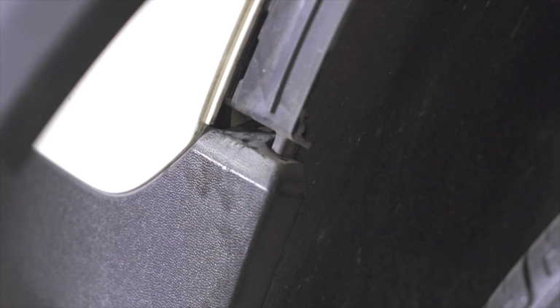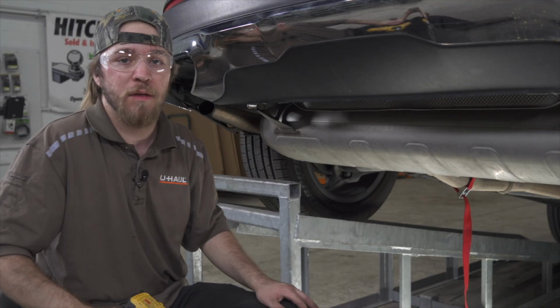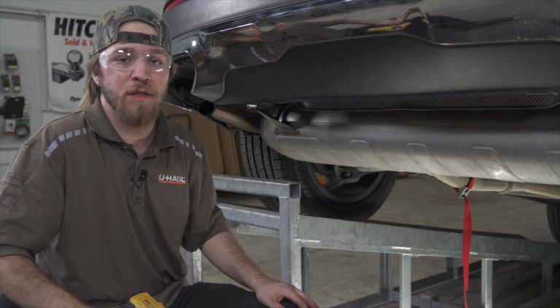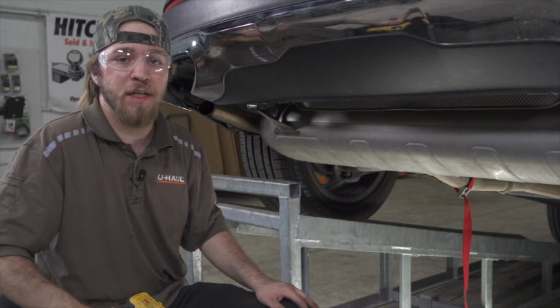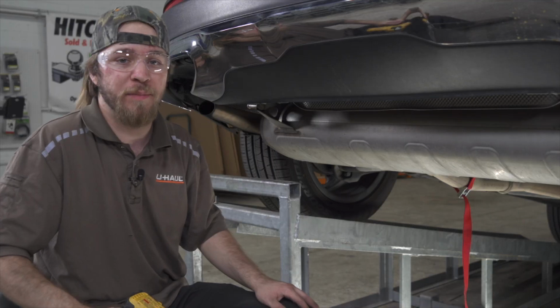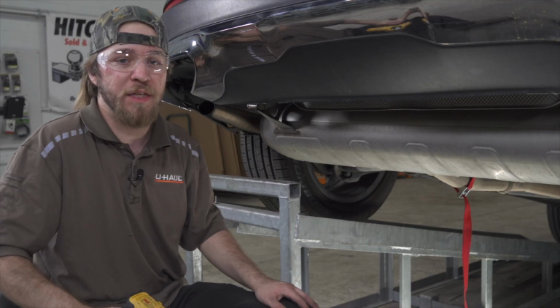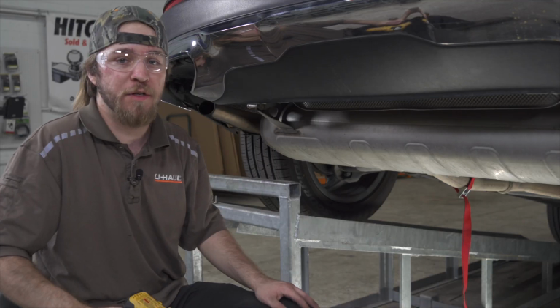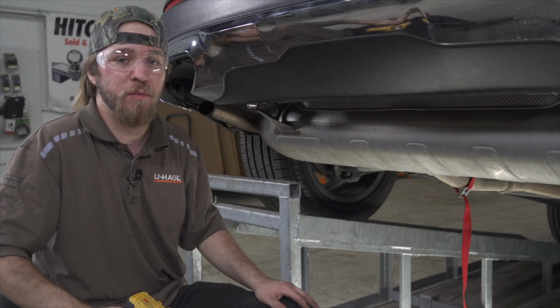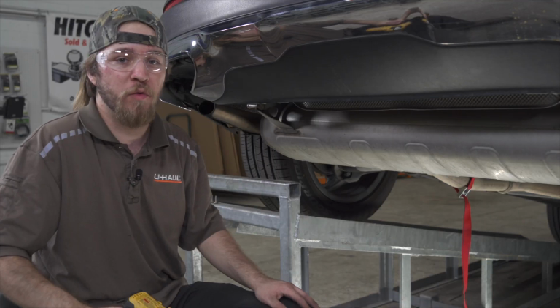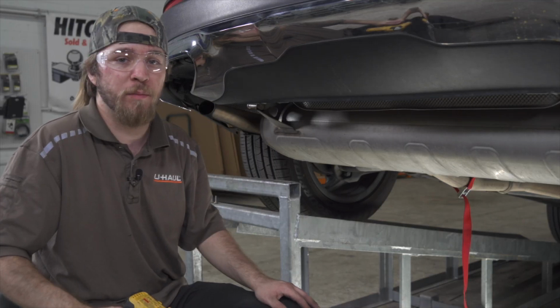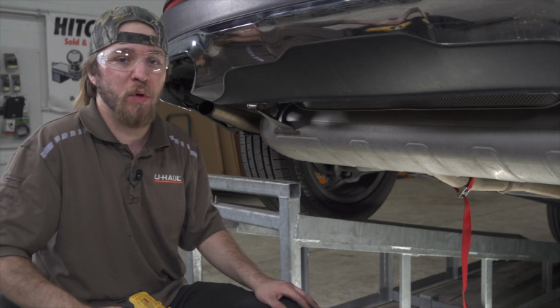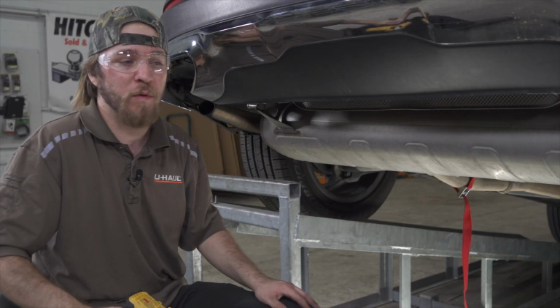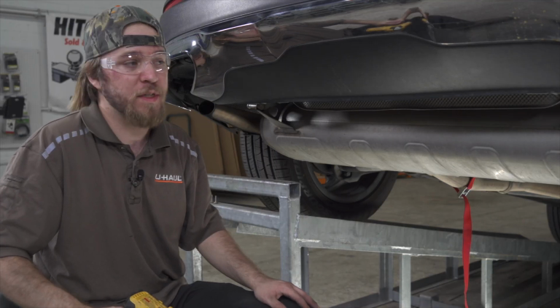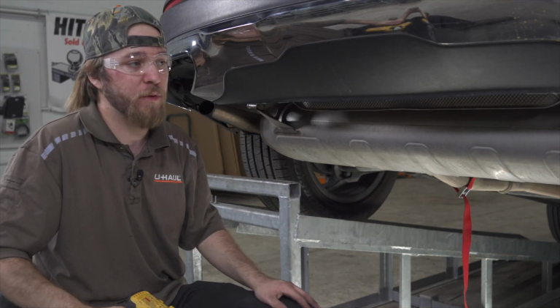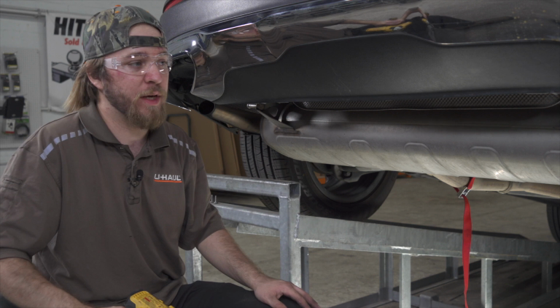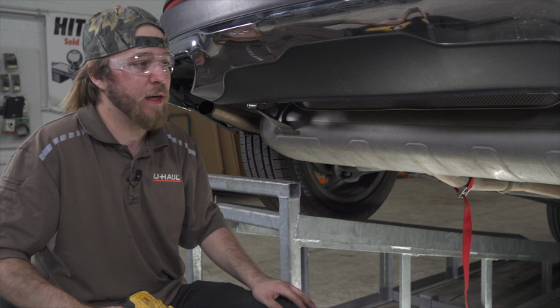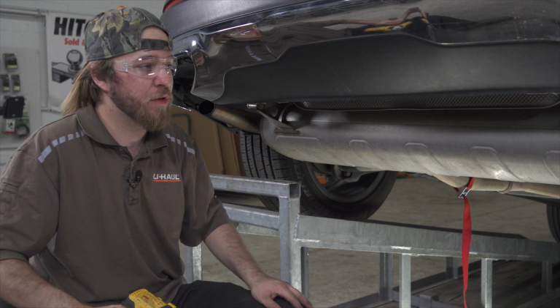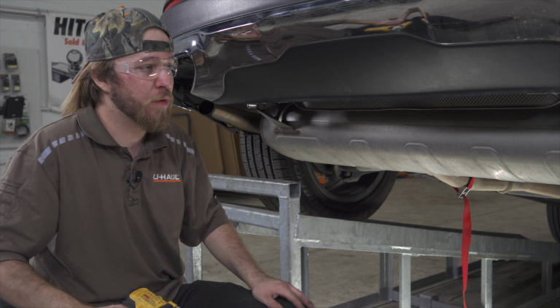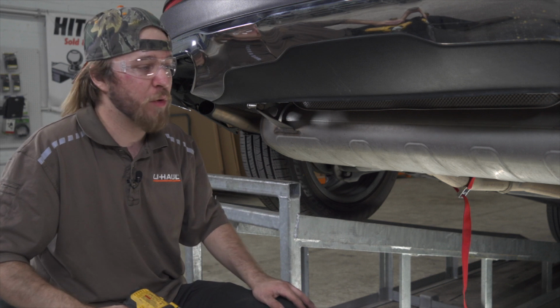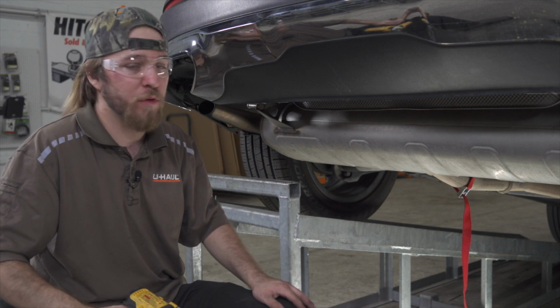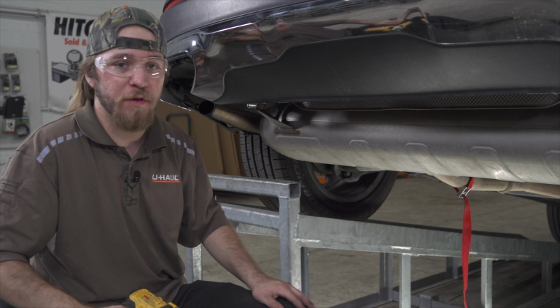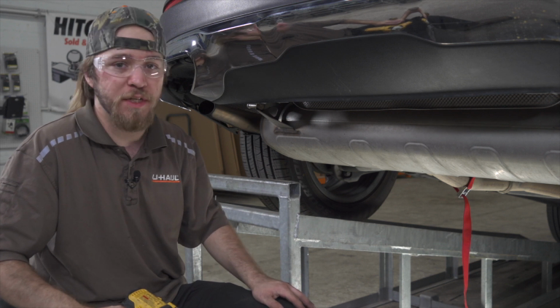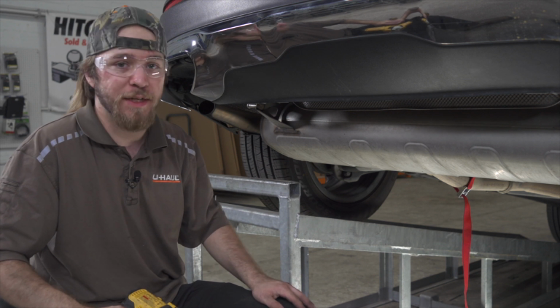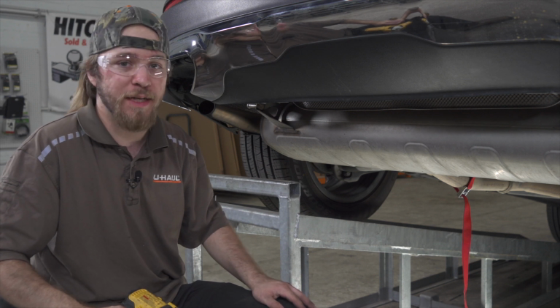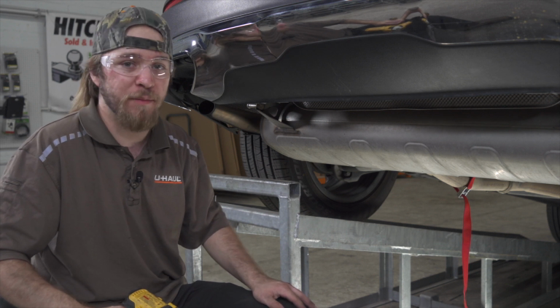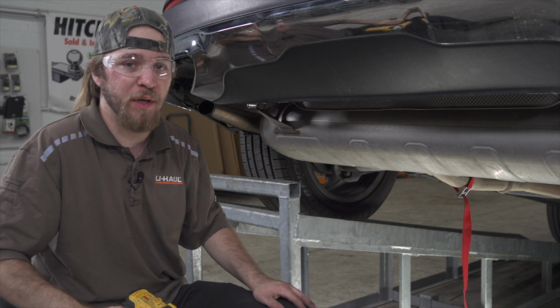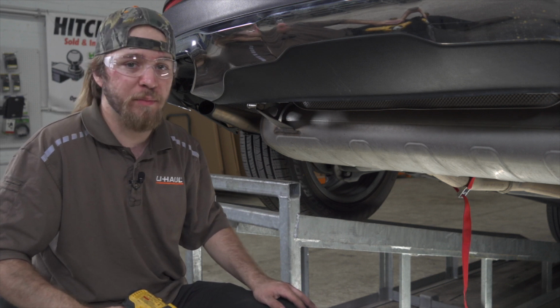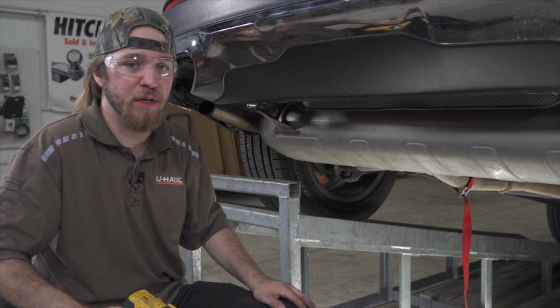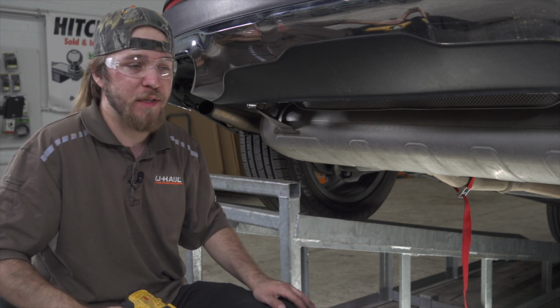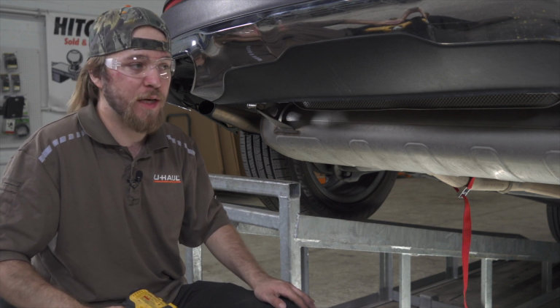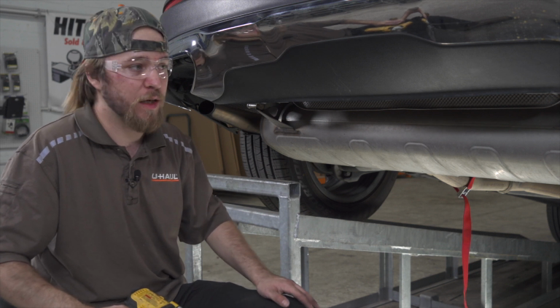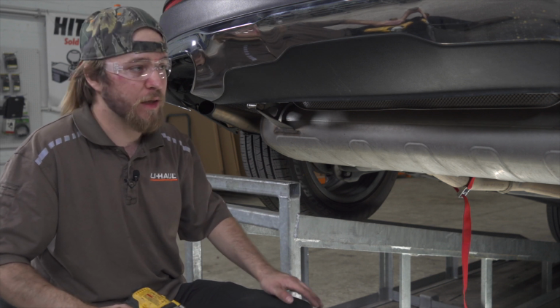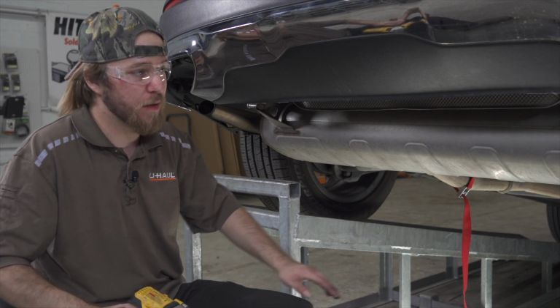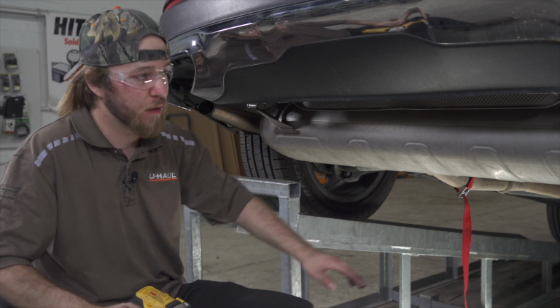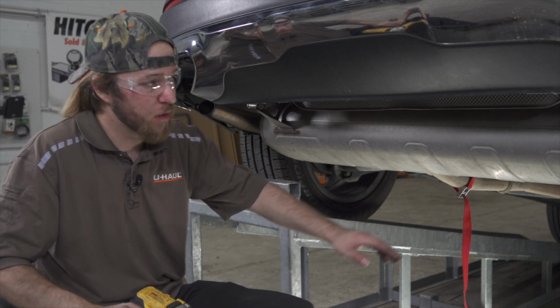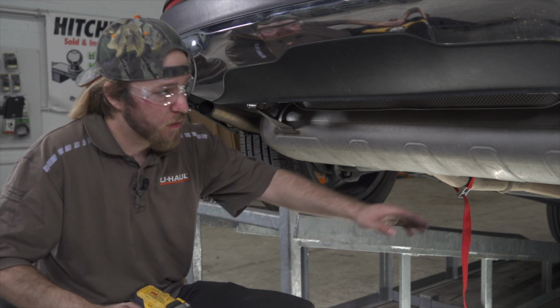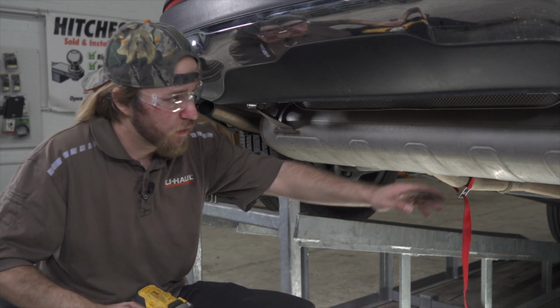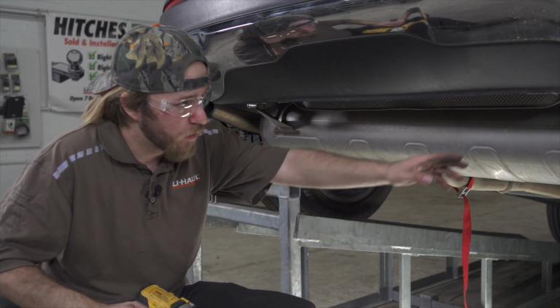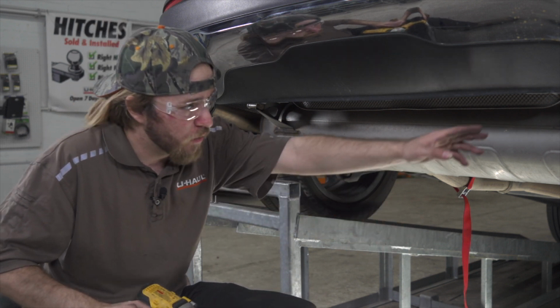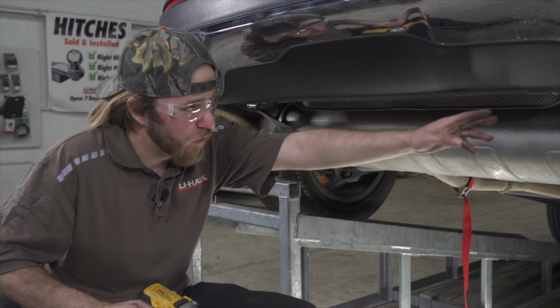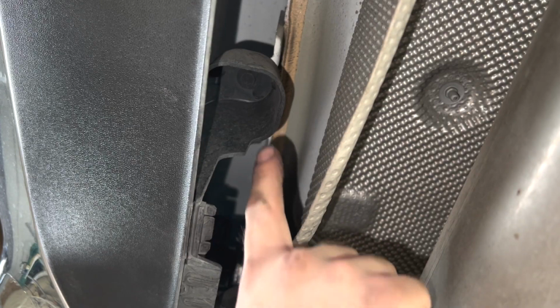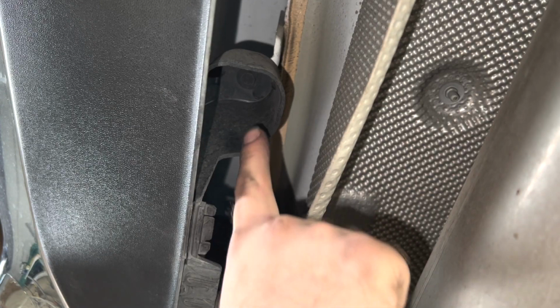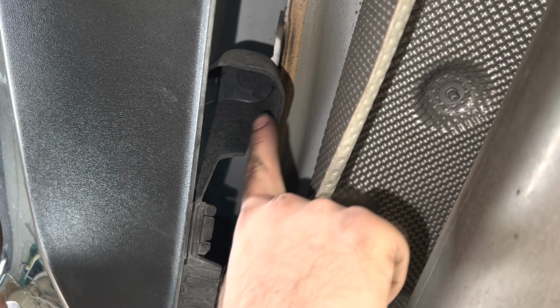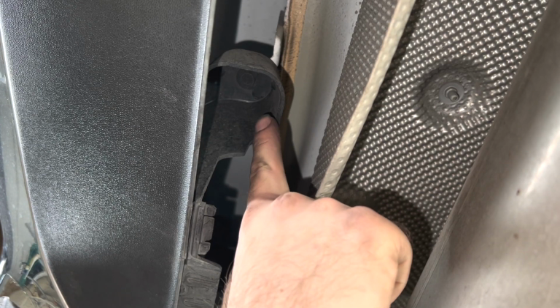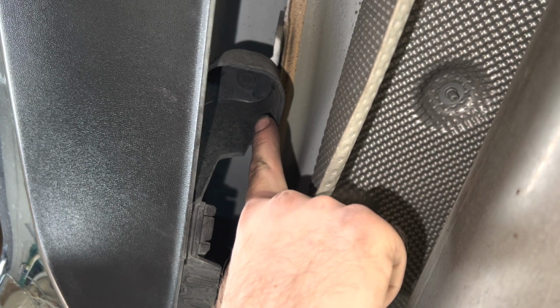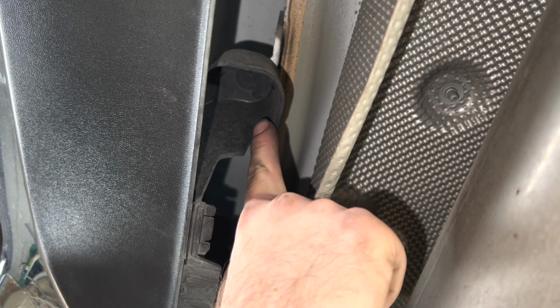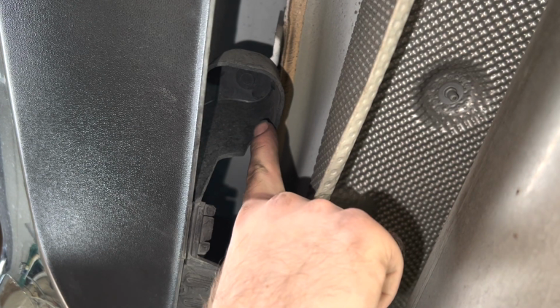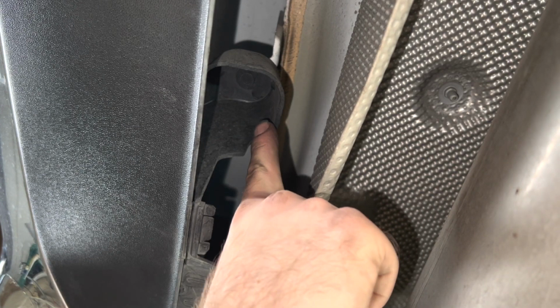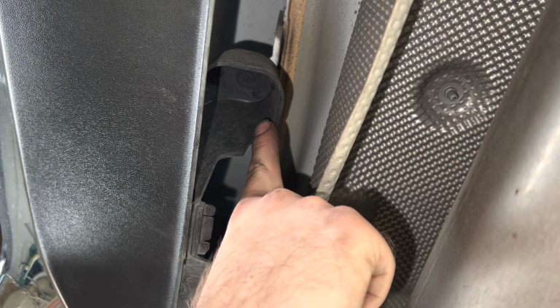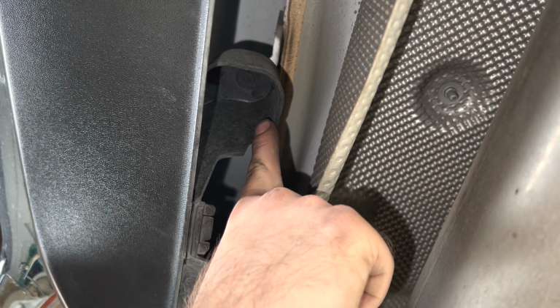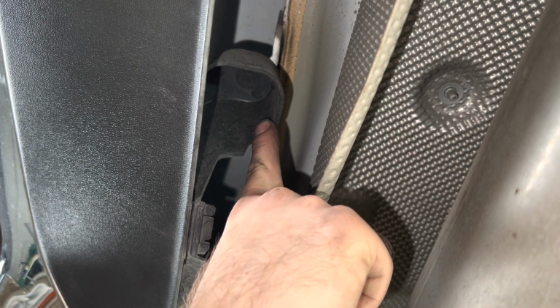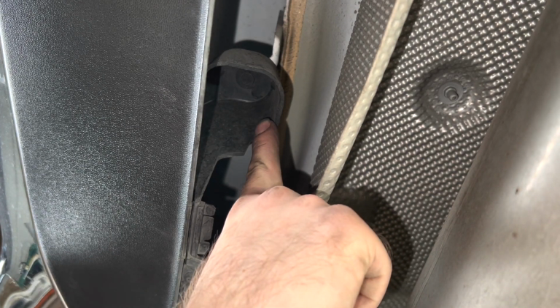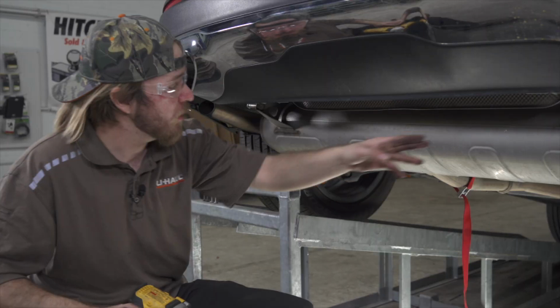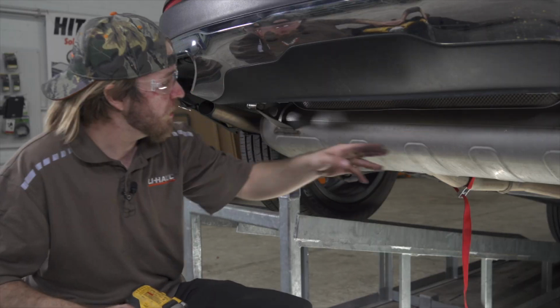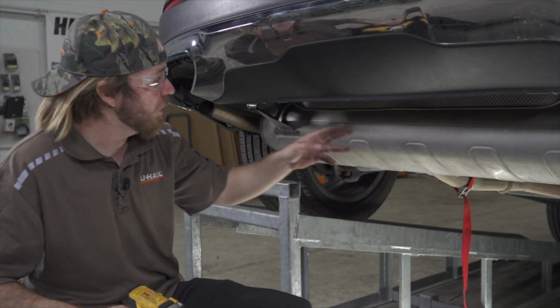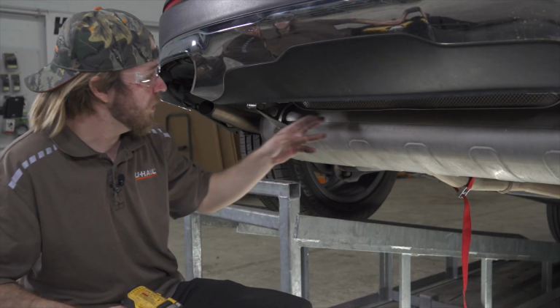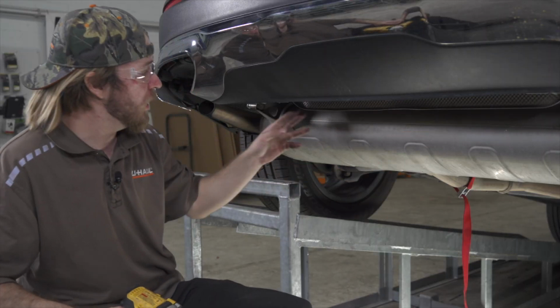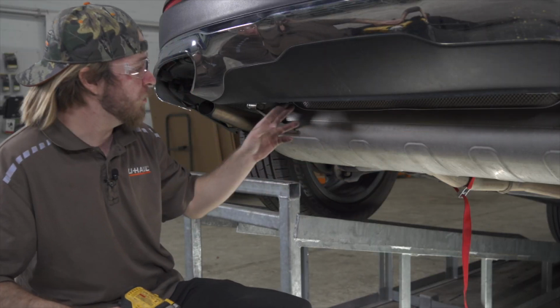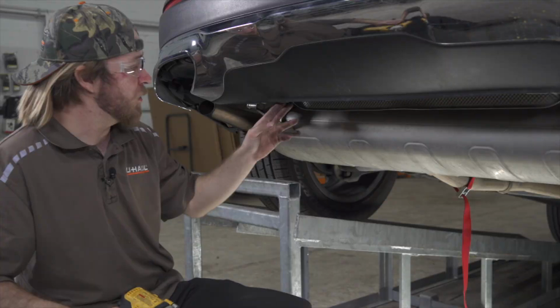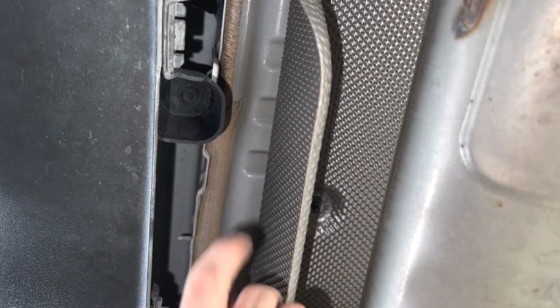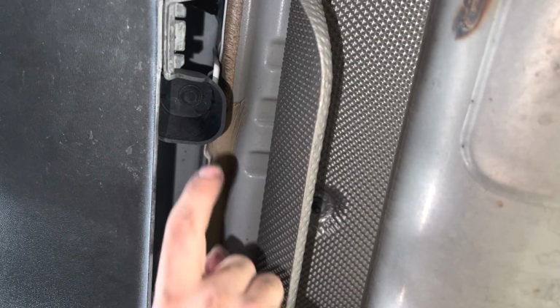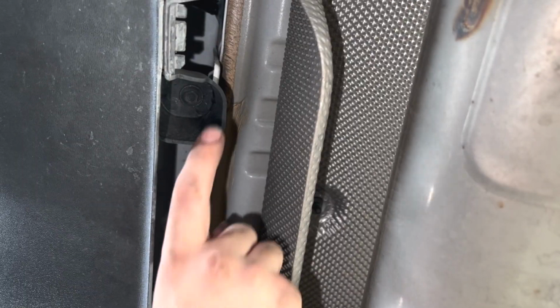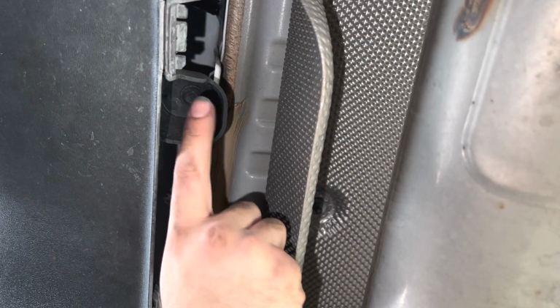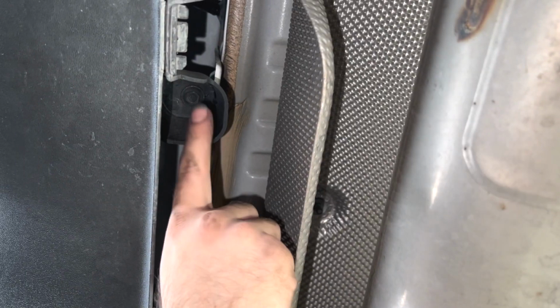There are going to be two more bolts that we need to remove using a 10mm socket — one over here and one right under here.